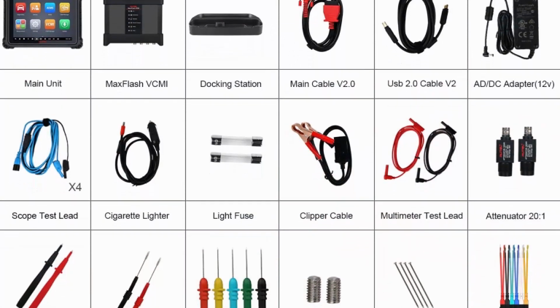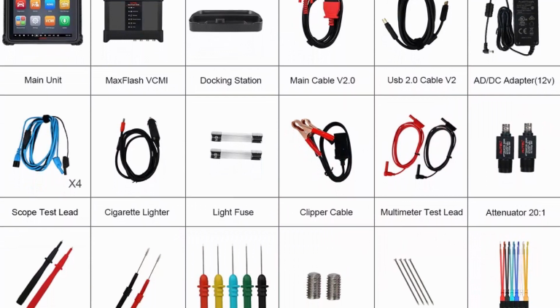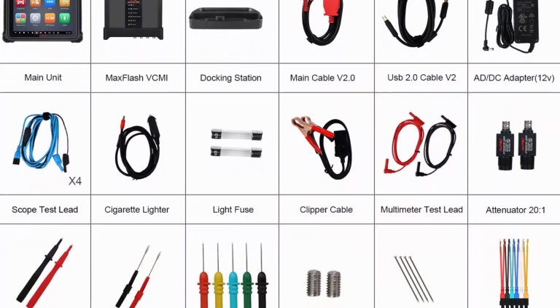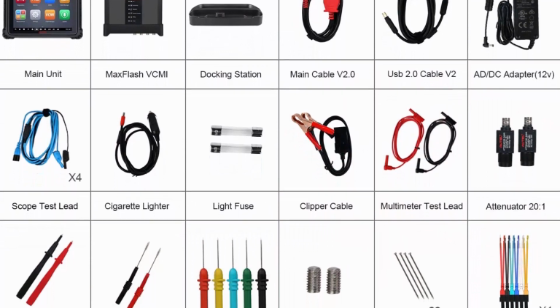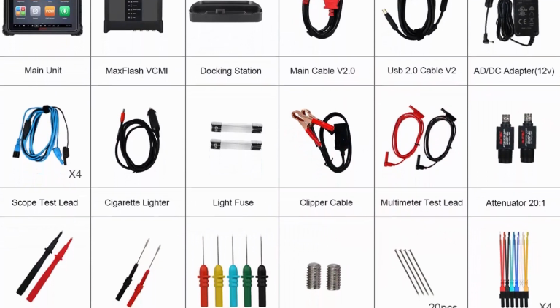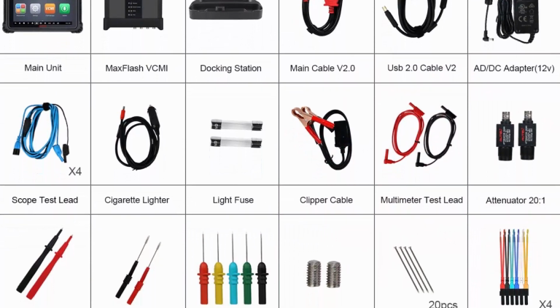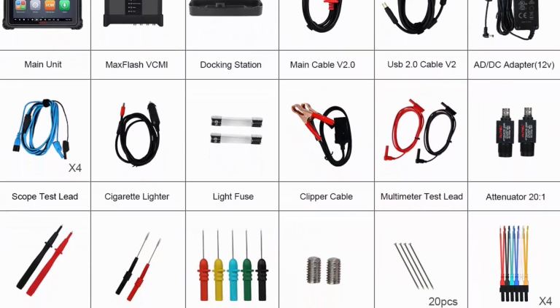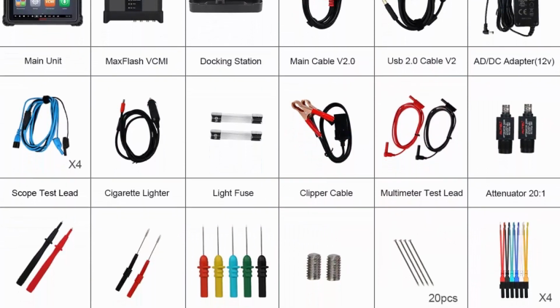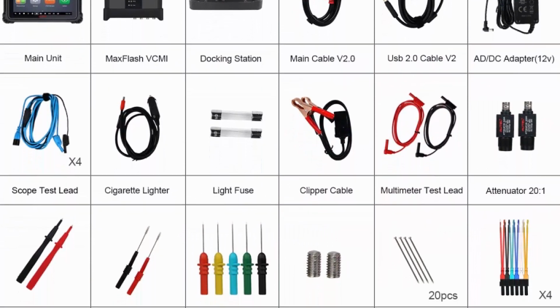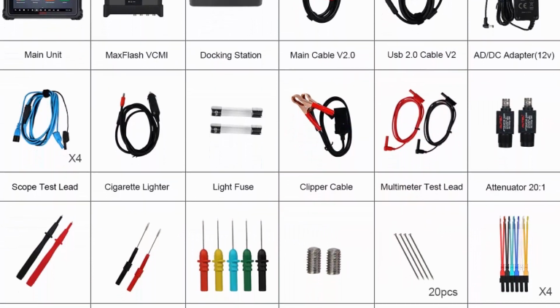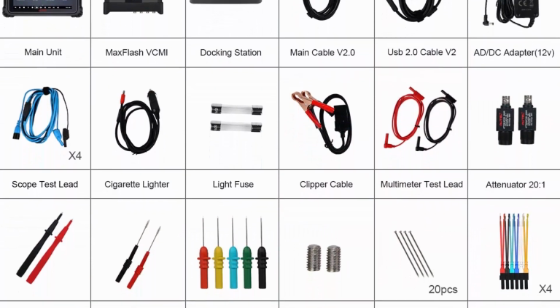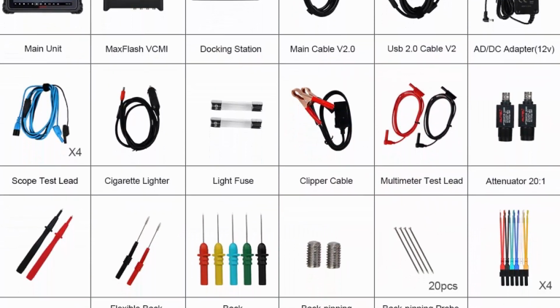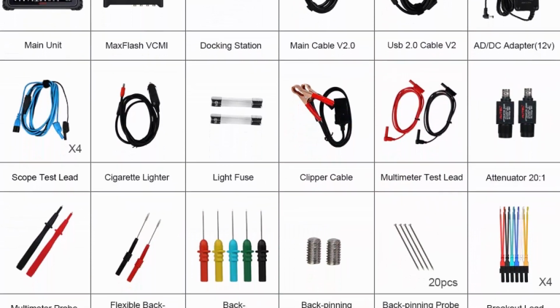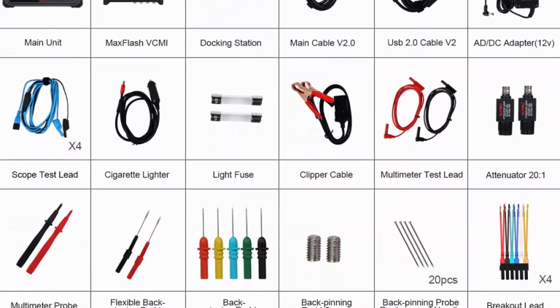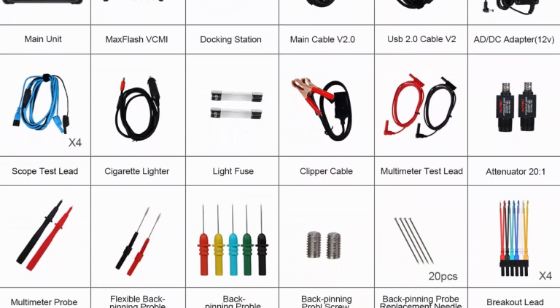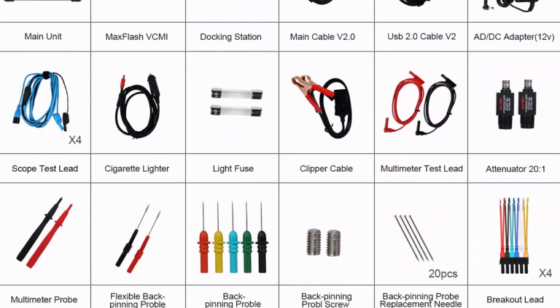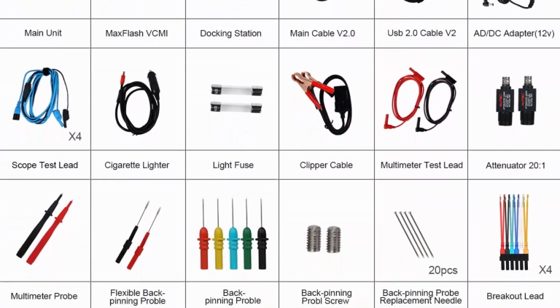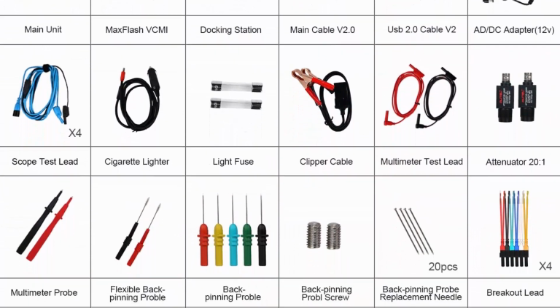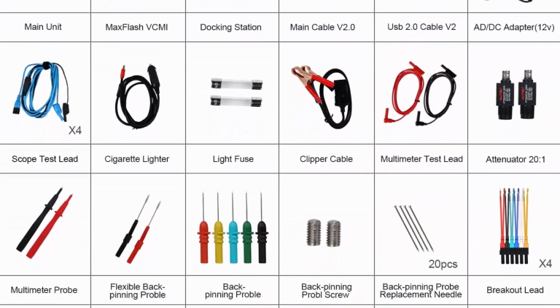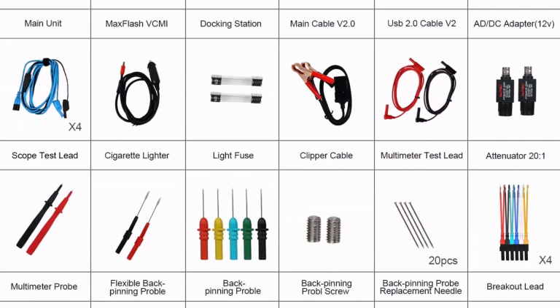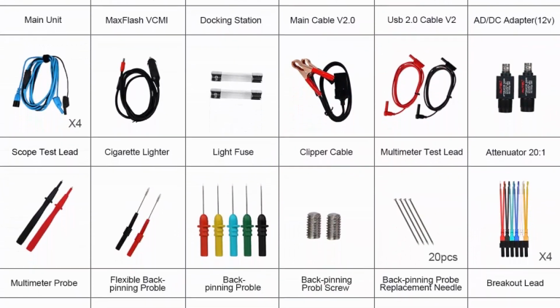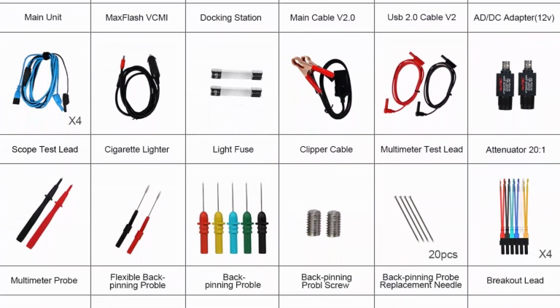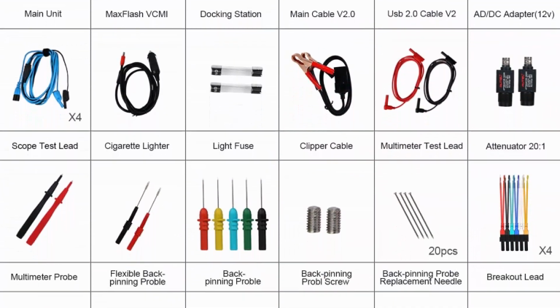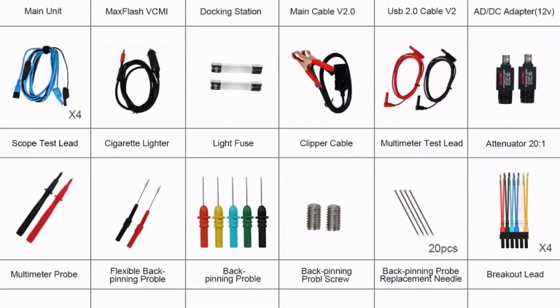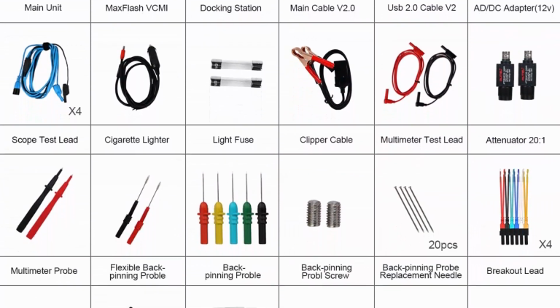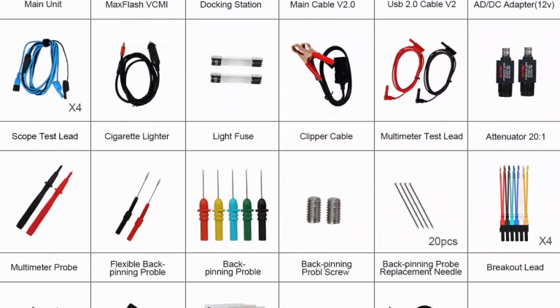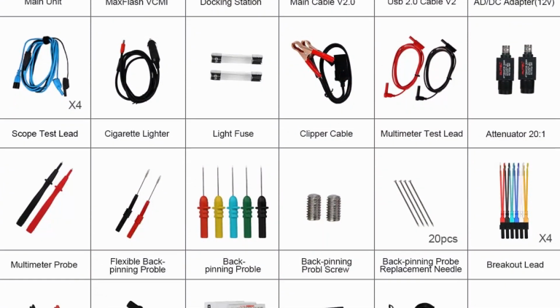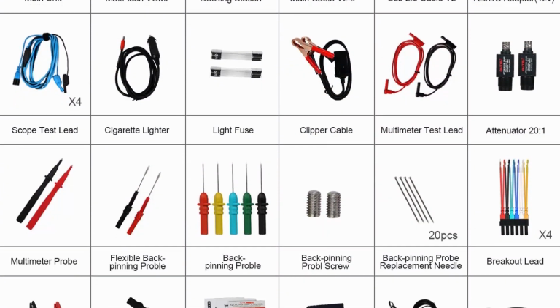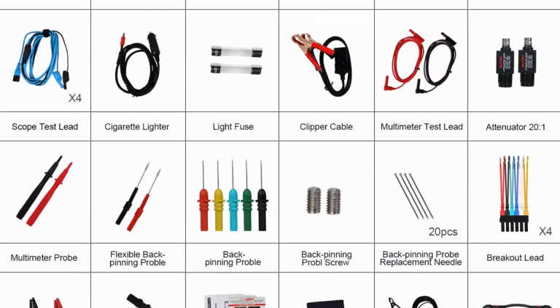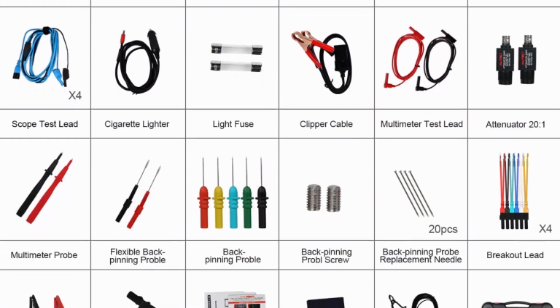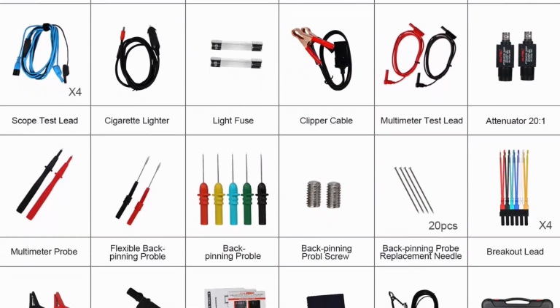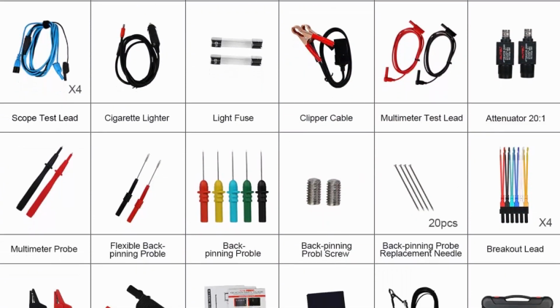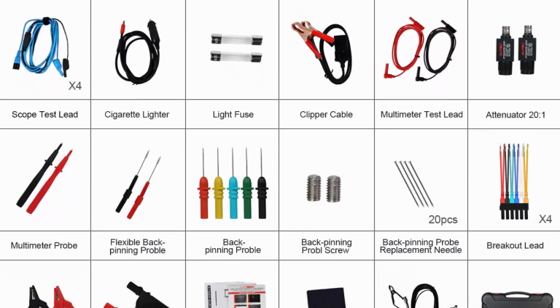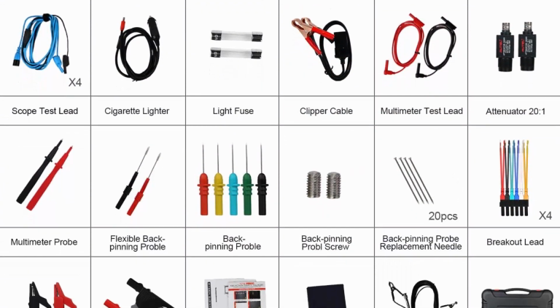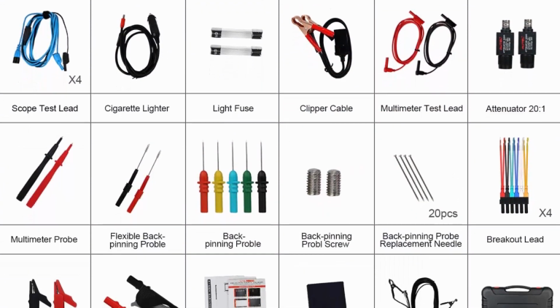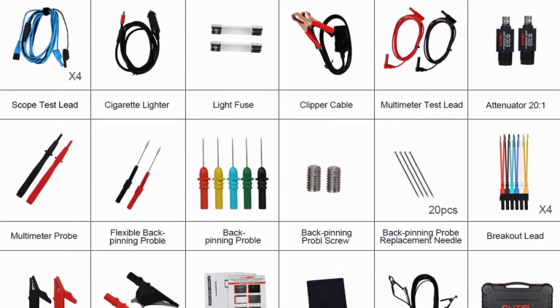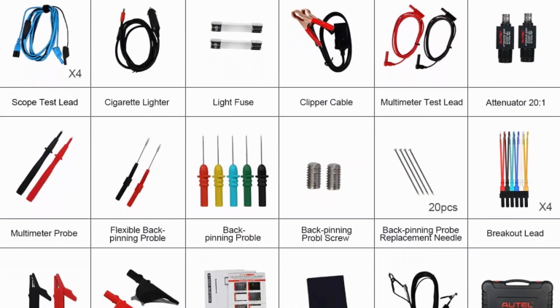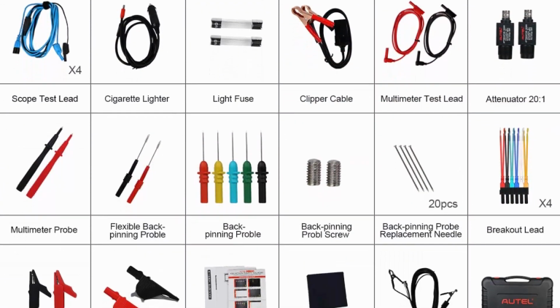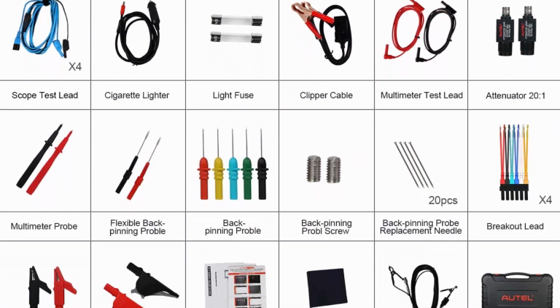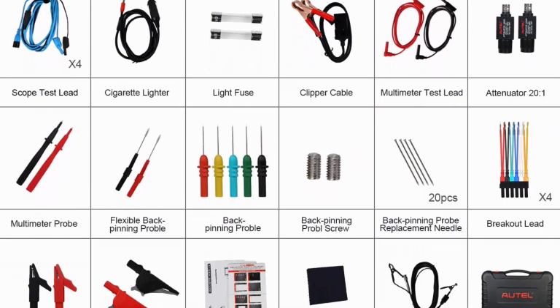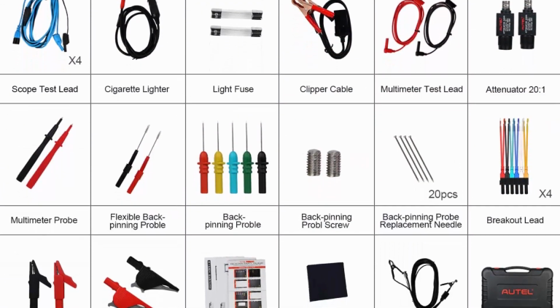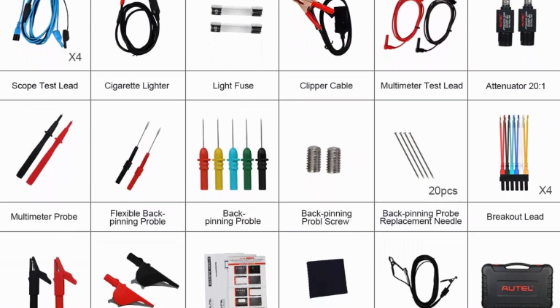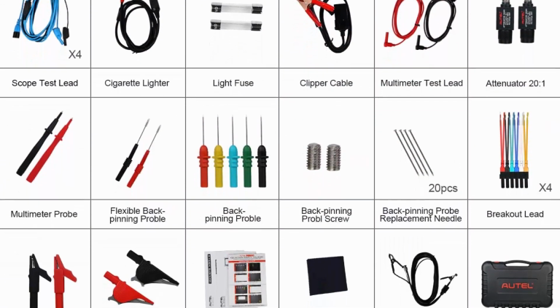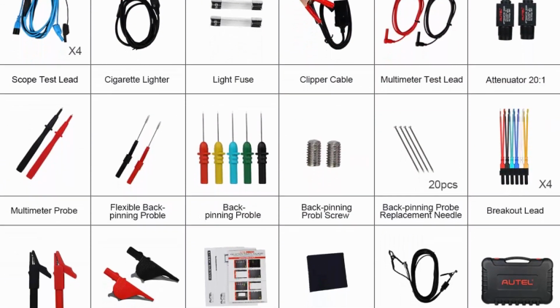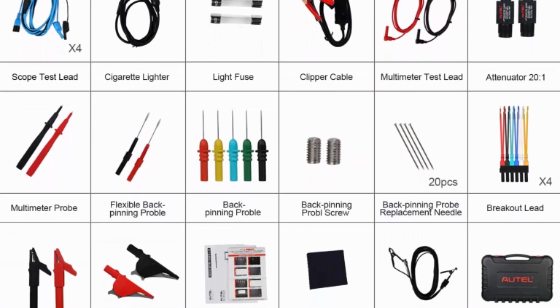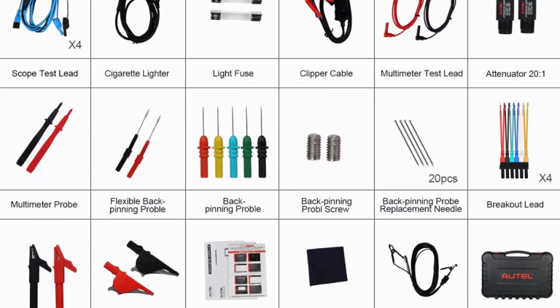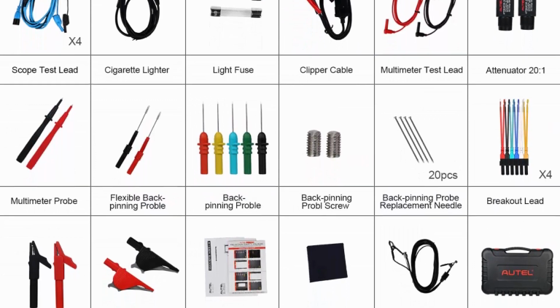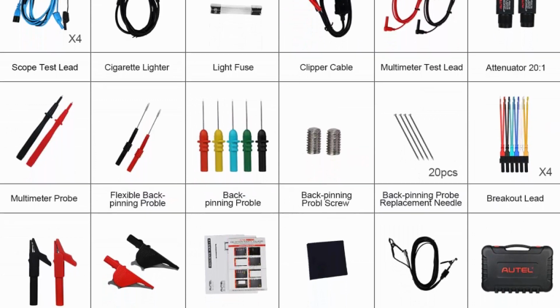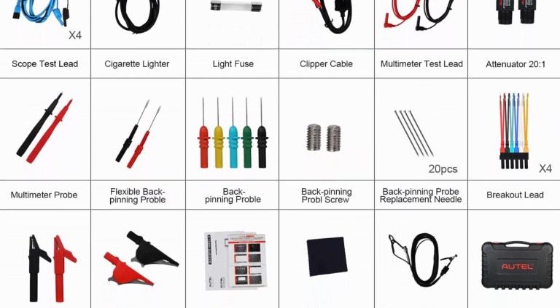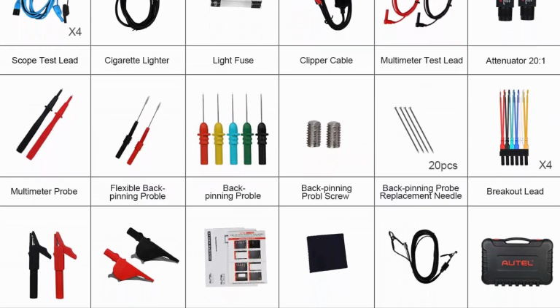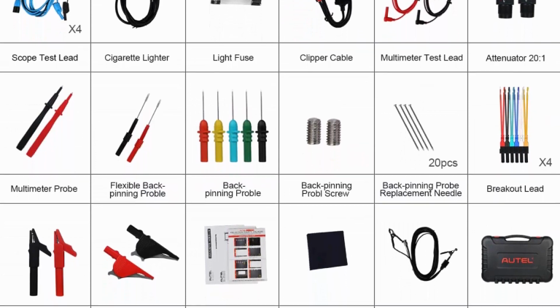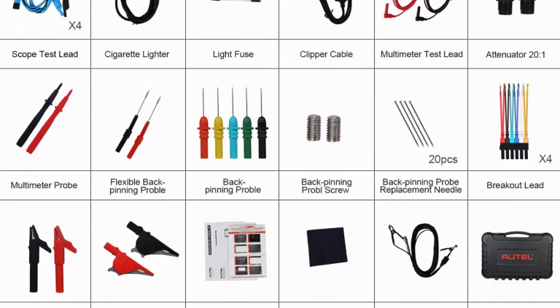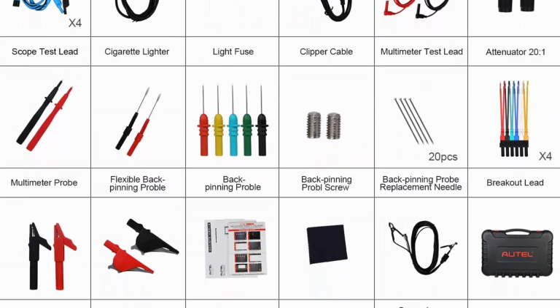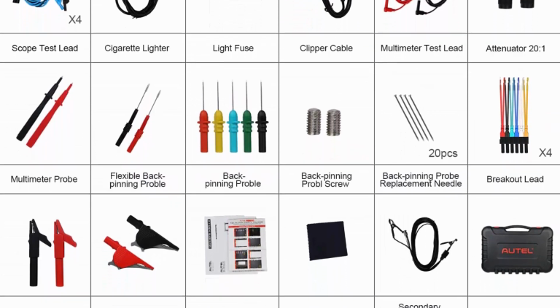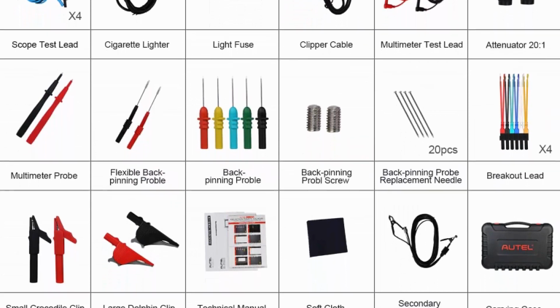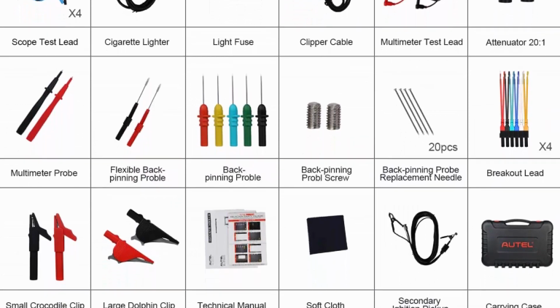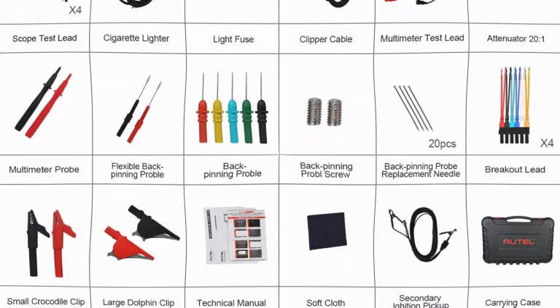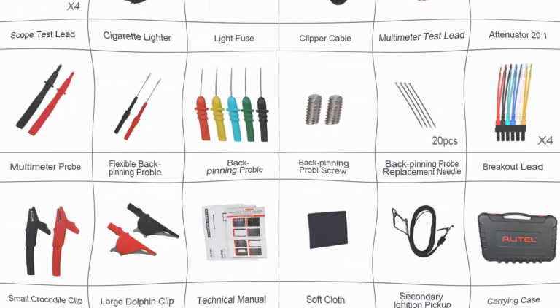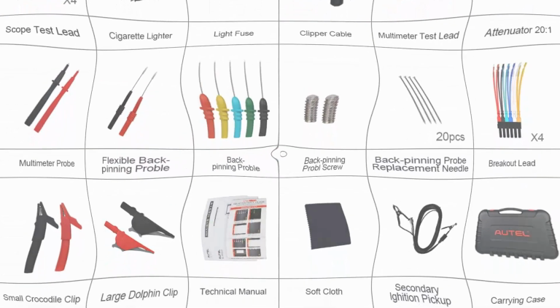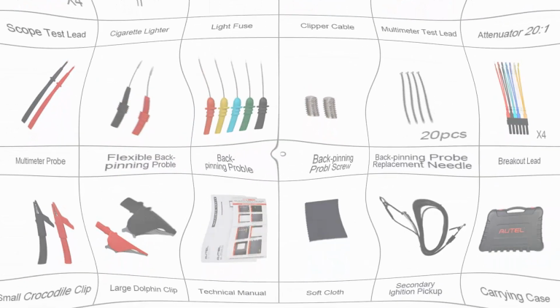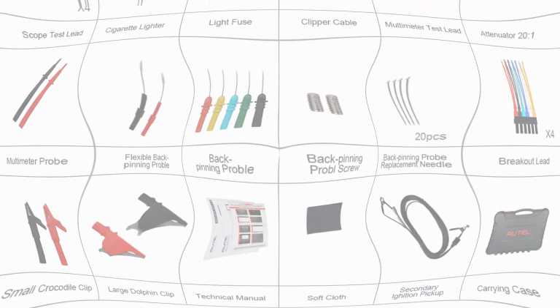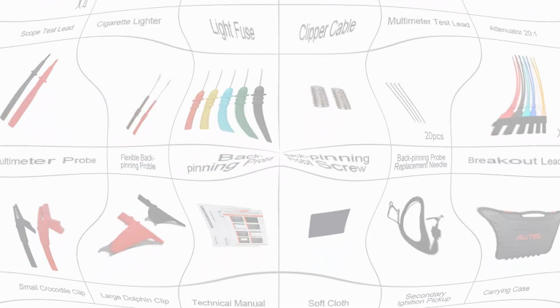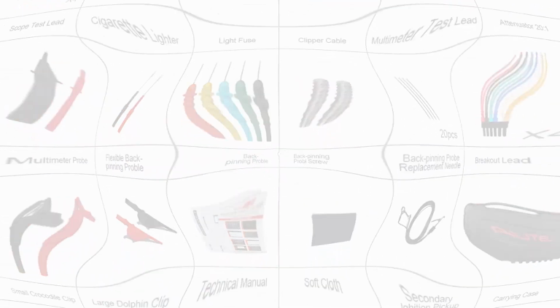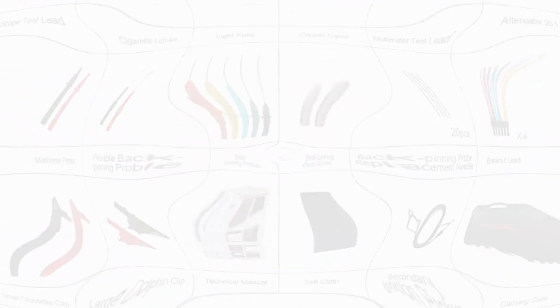Advanced ECU programming and coding: Autel MaxiSys Ultra OBD2 Diagnostic Scanner enables enhanced ECU programming on specific BMW models.